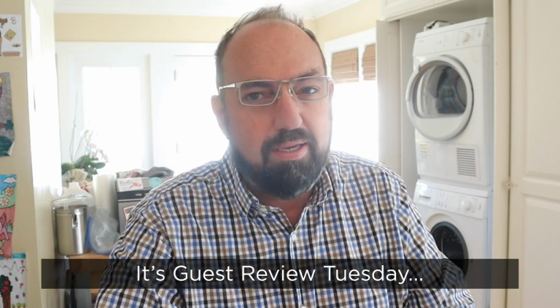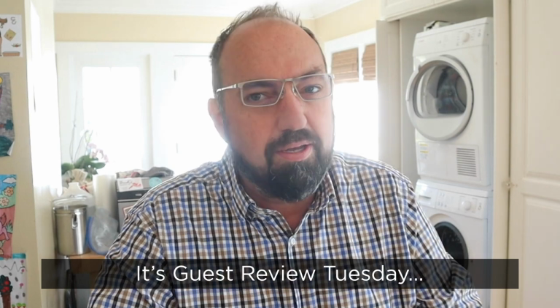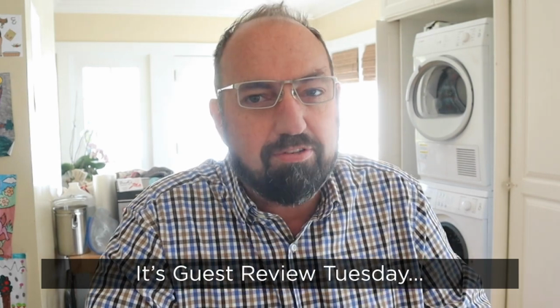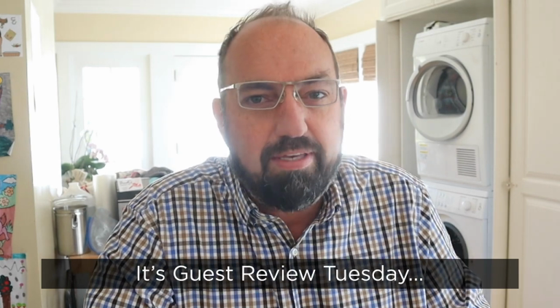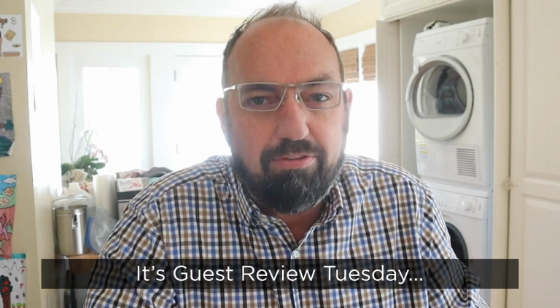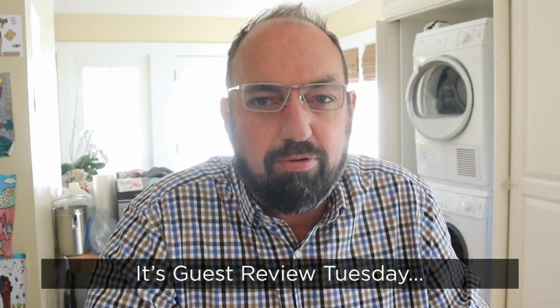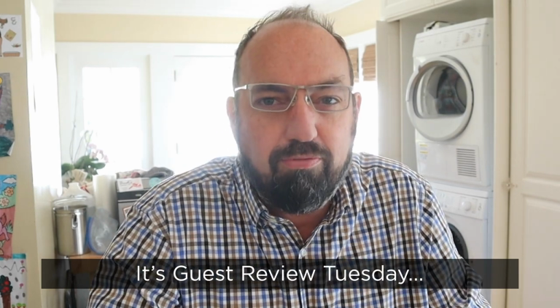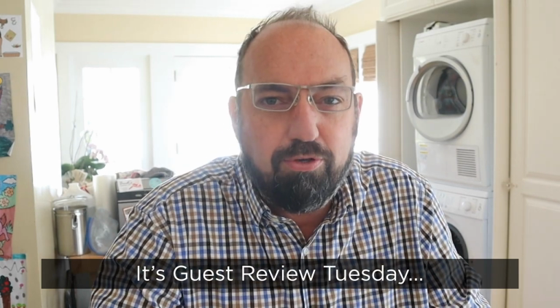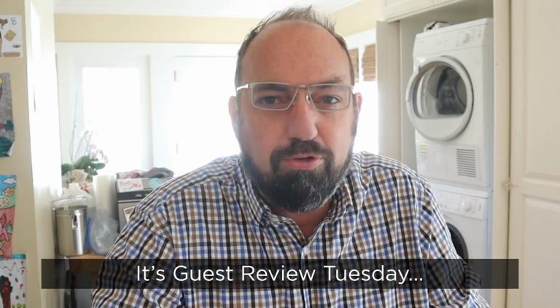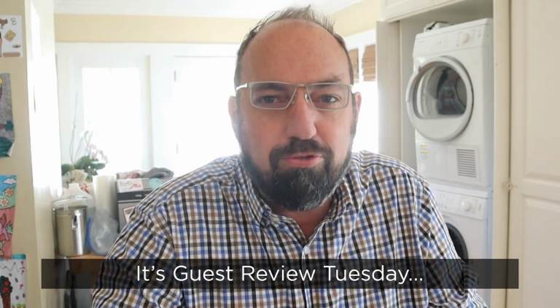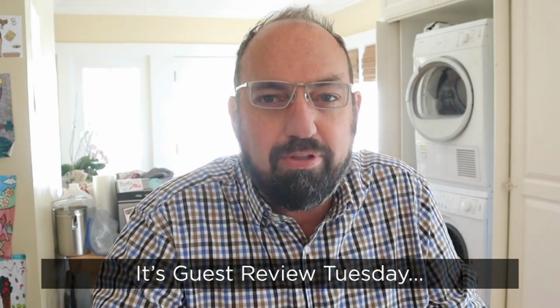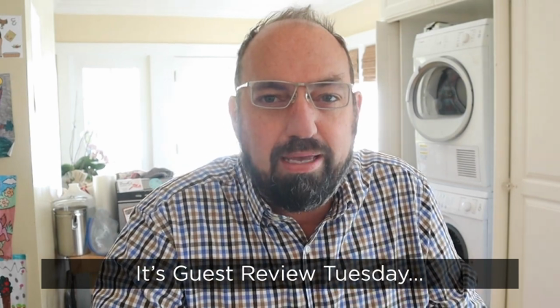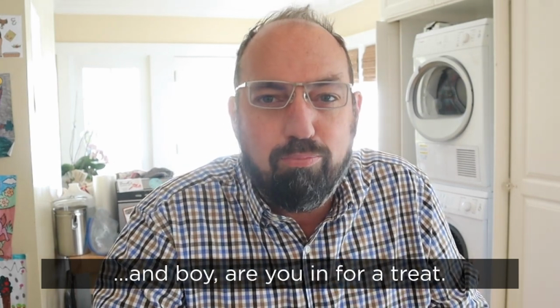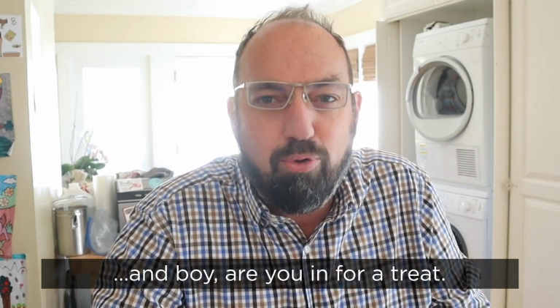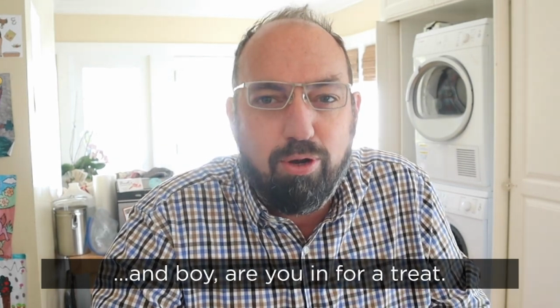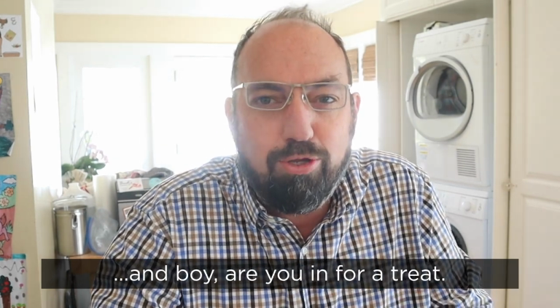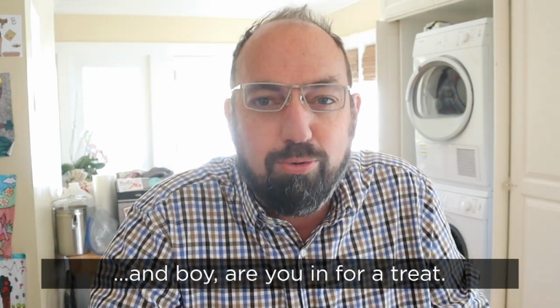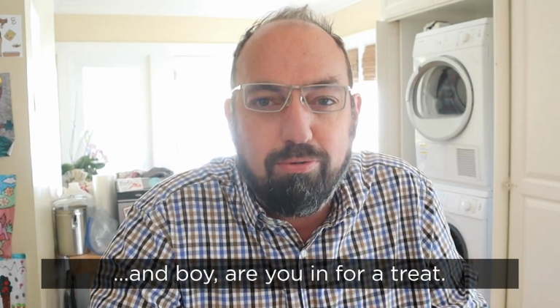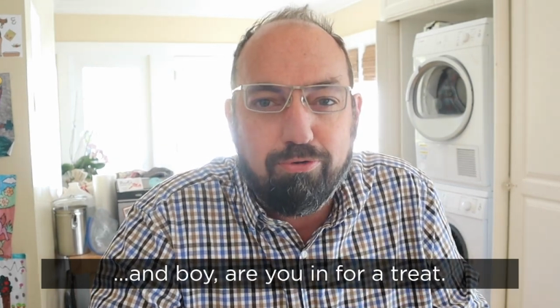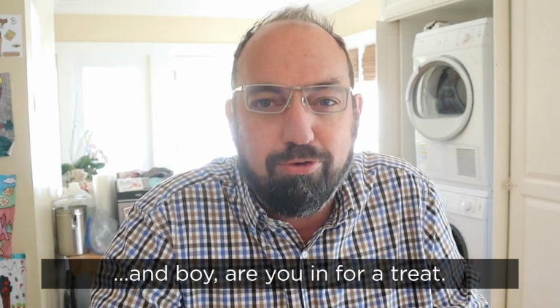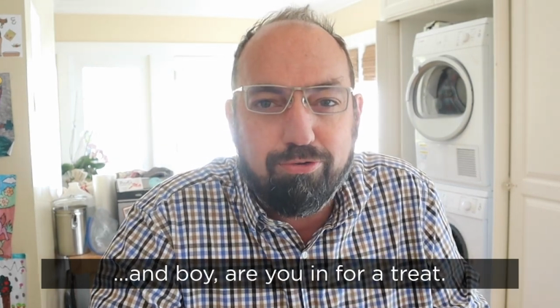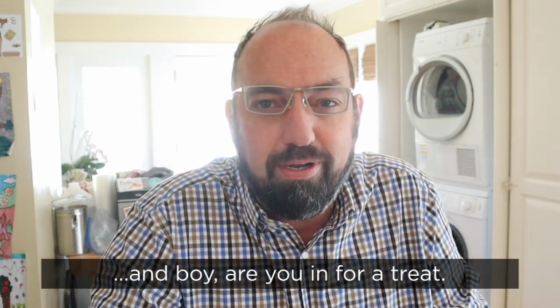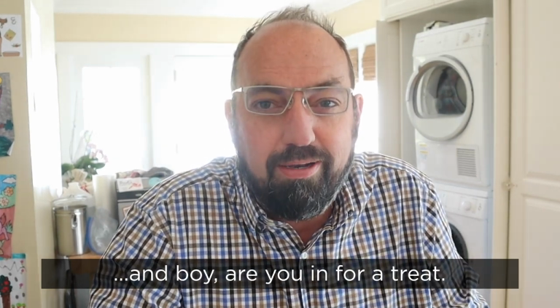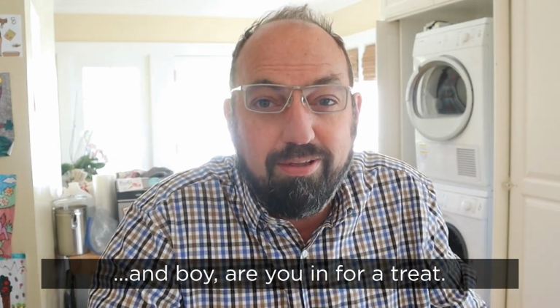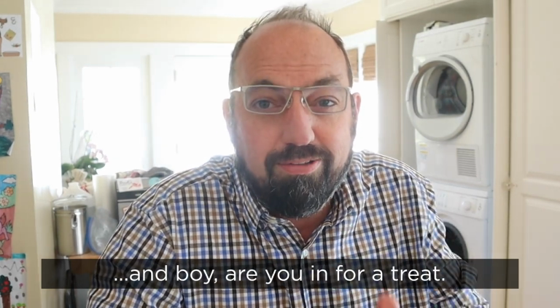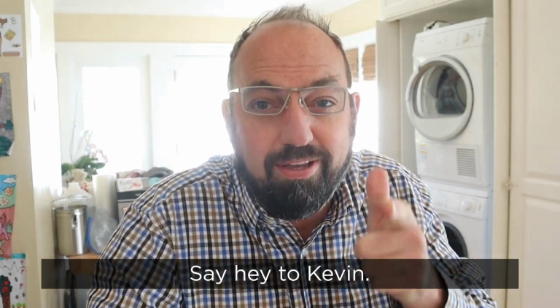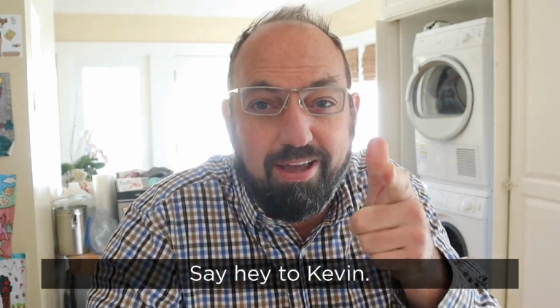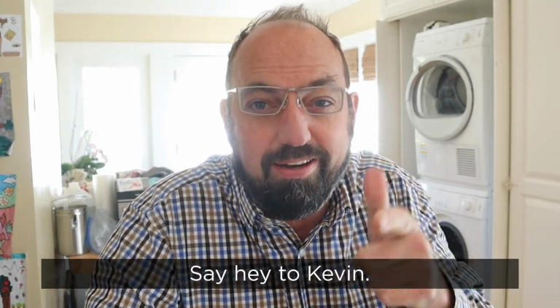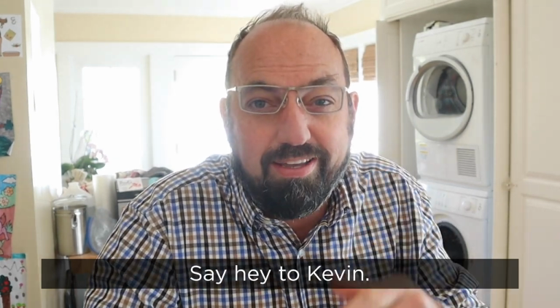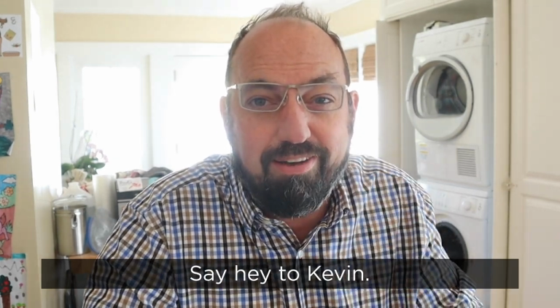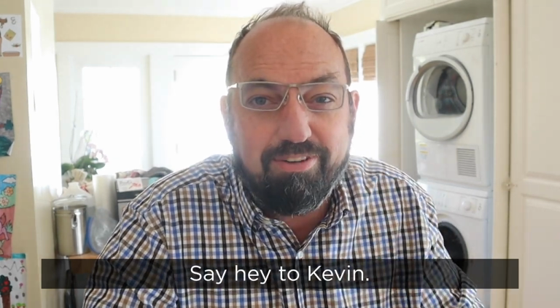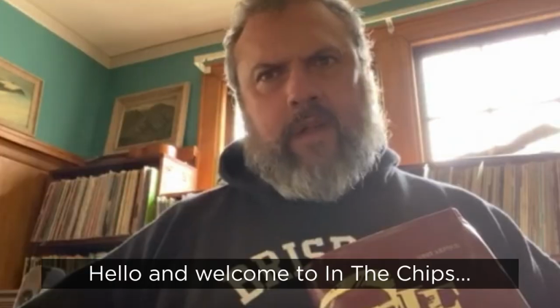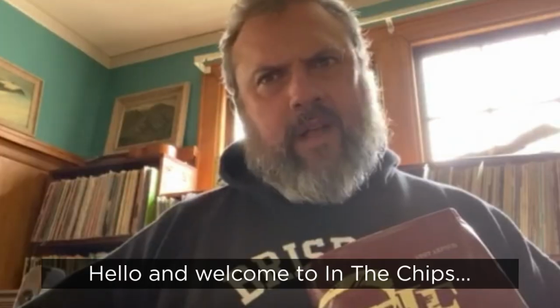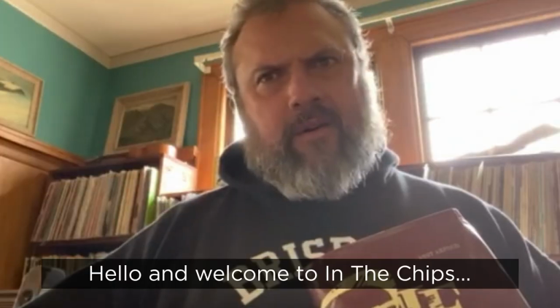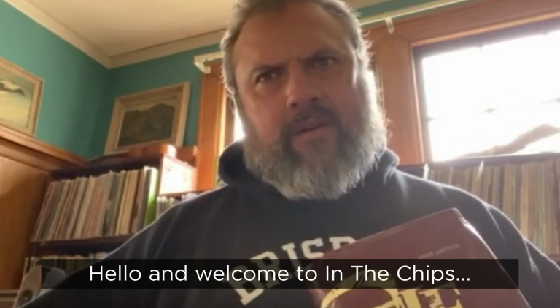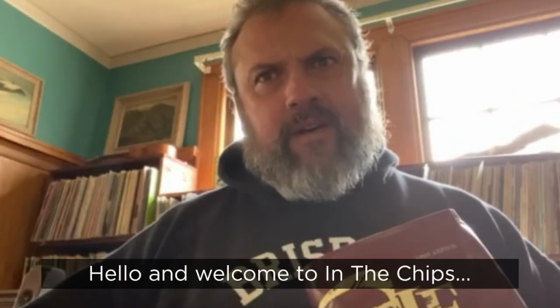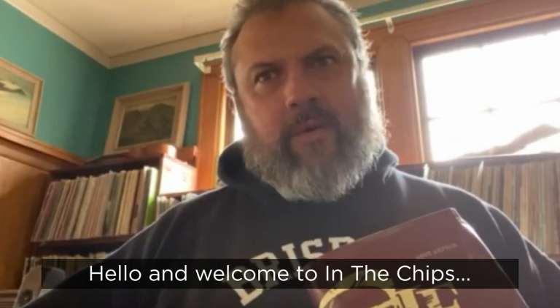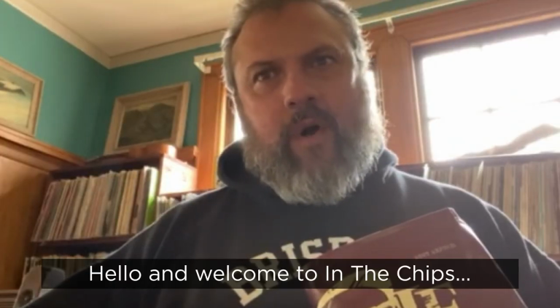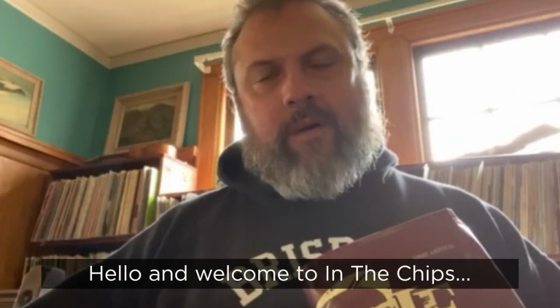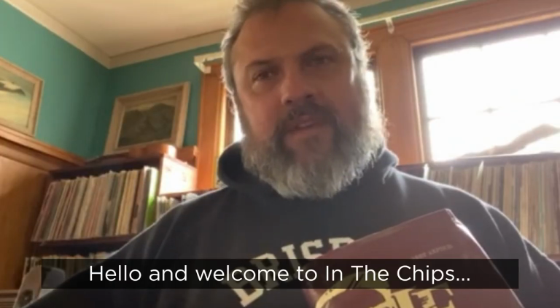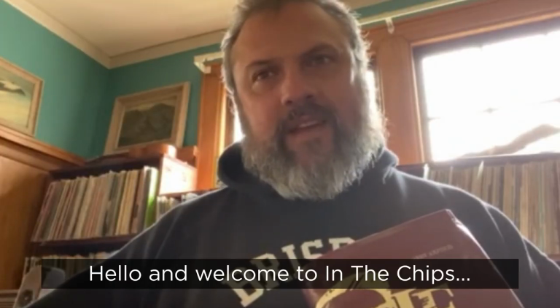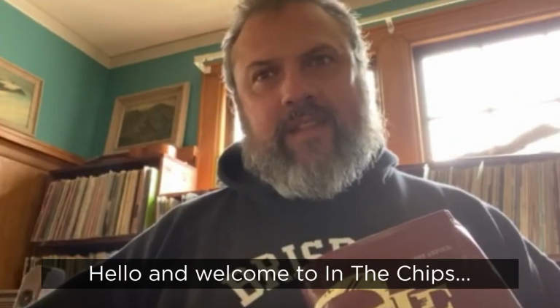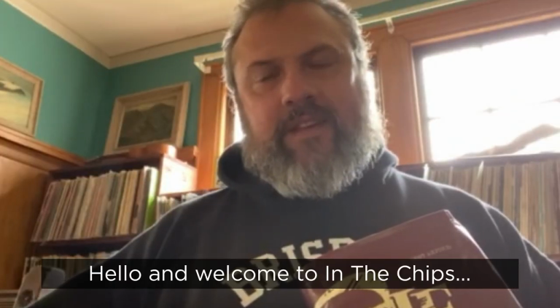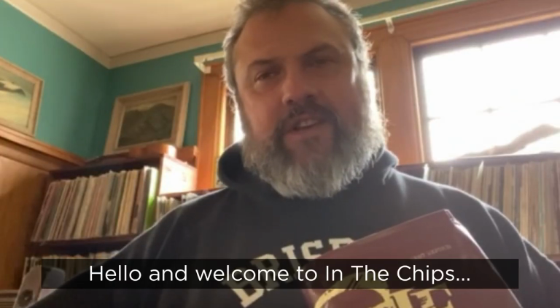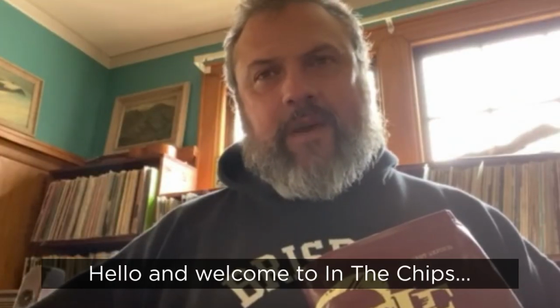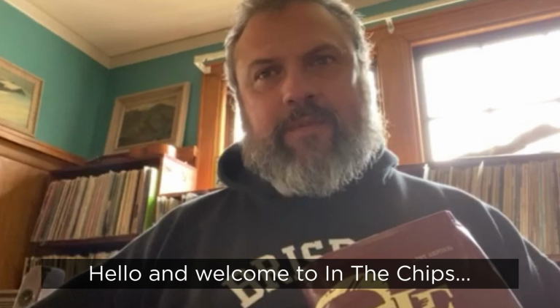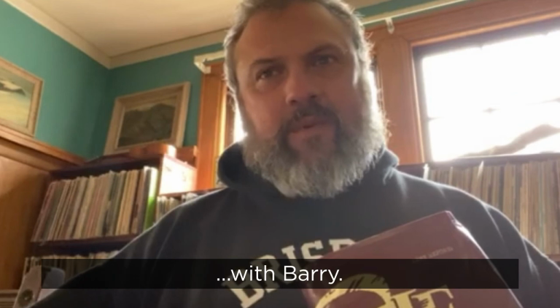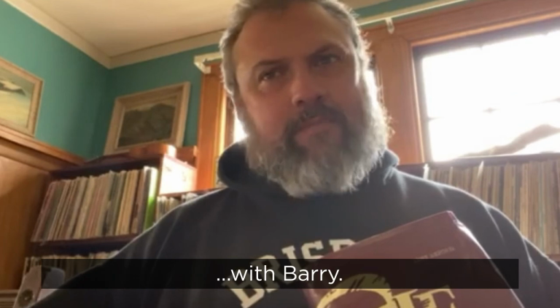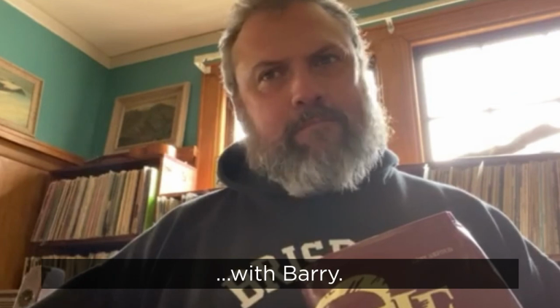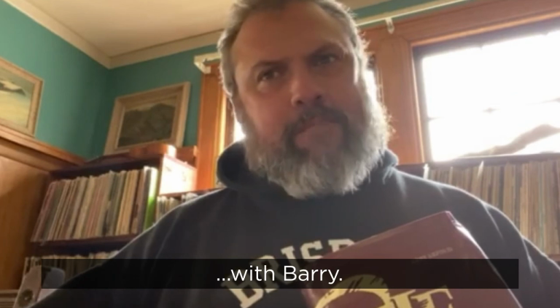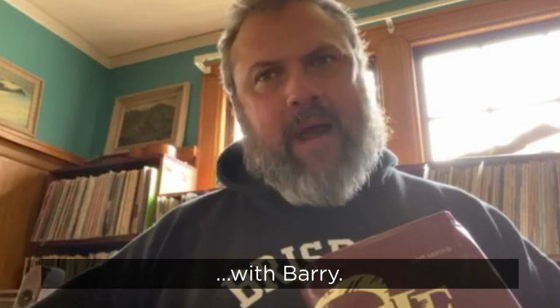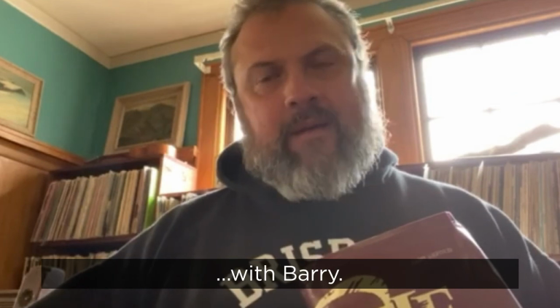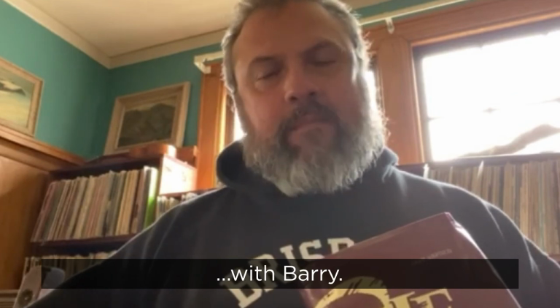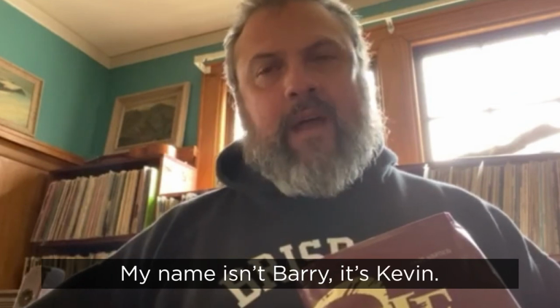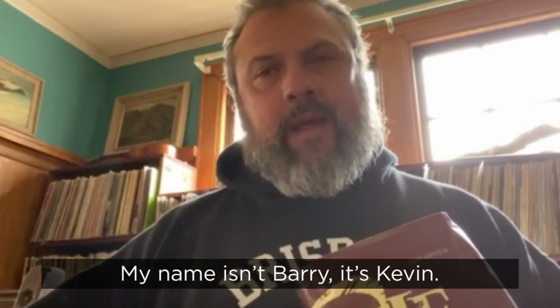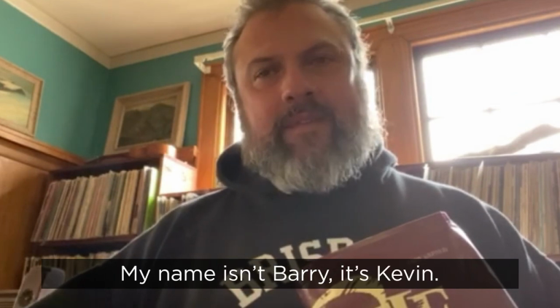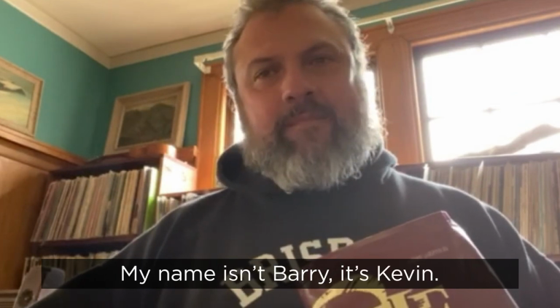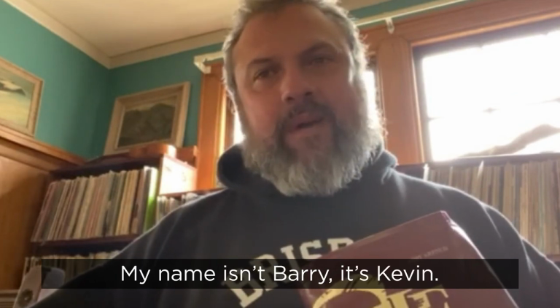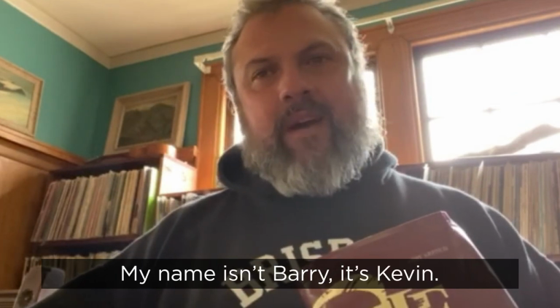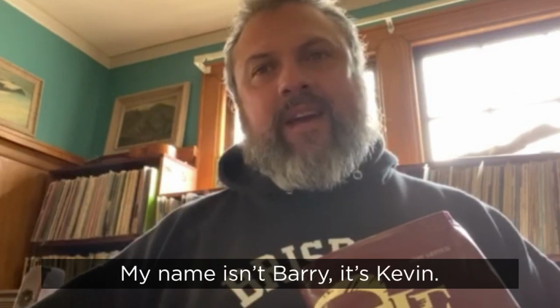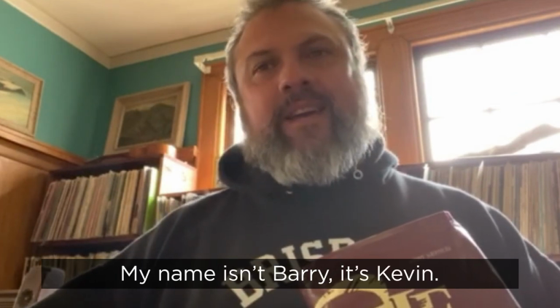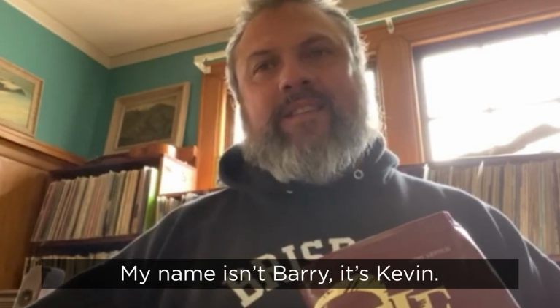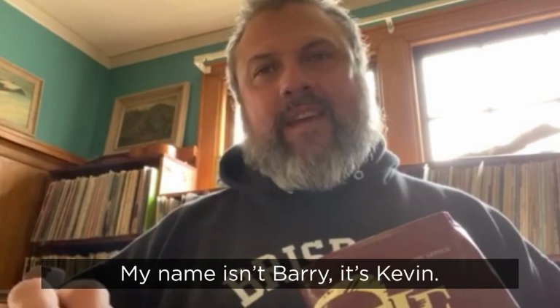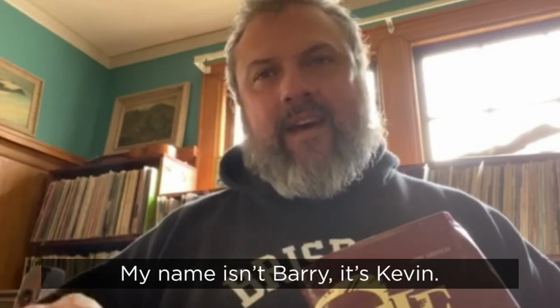It's Guest Review Tuesday, and boy are you in for a treat. Say hey to Kevin. Hello, and welcome to In the Chips with Barry. My name isn't Barry, it's Kevin.